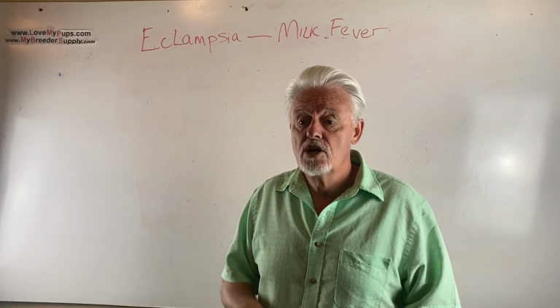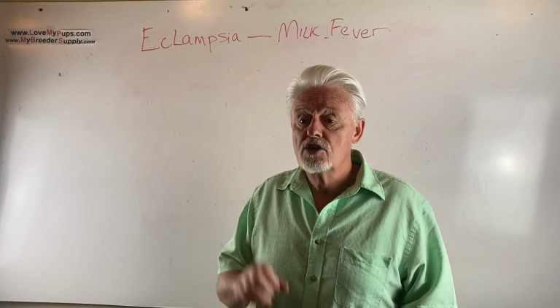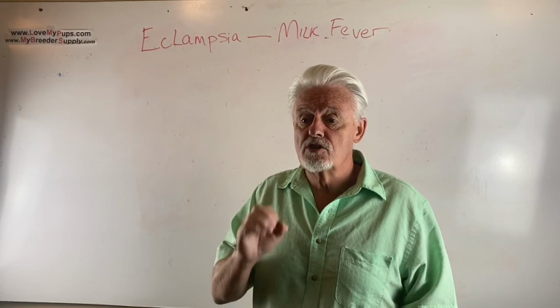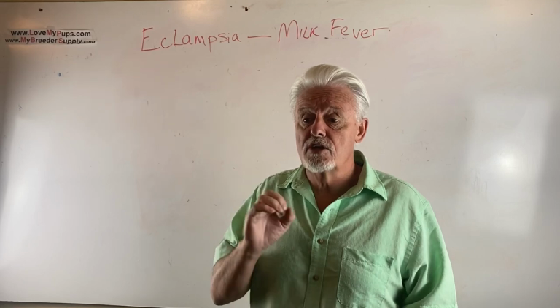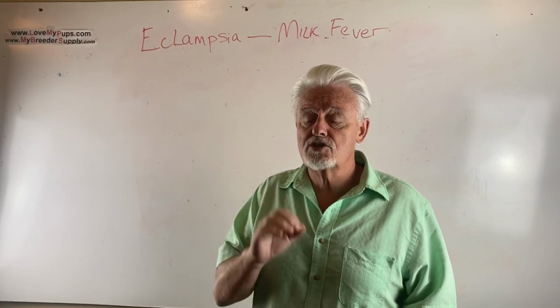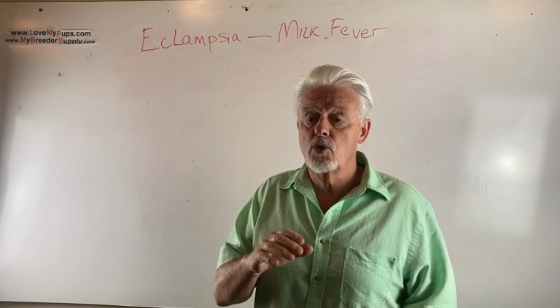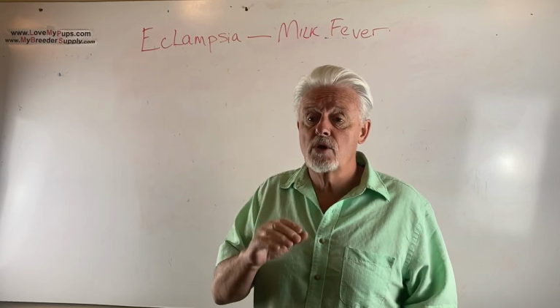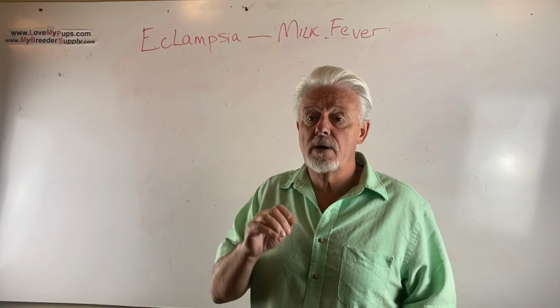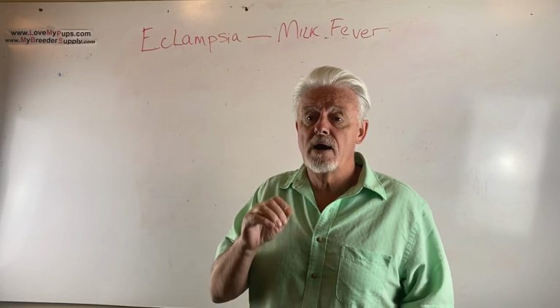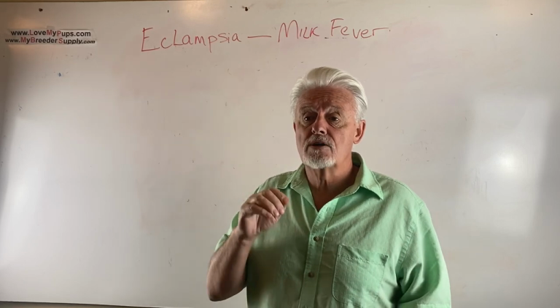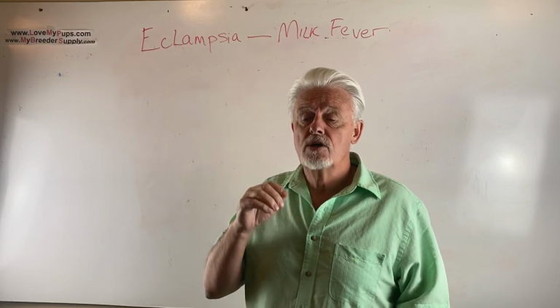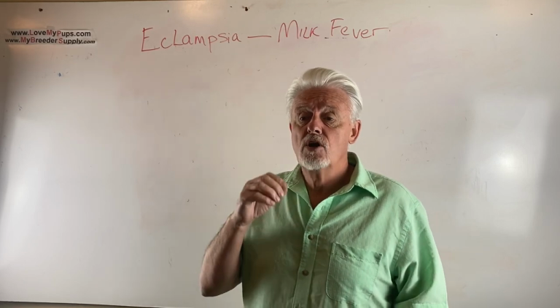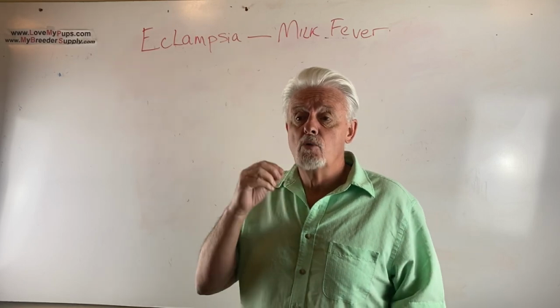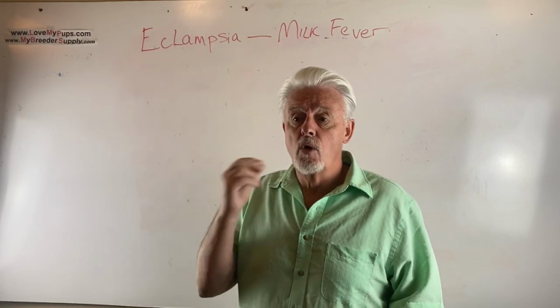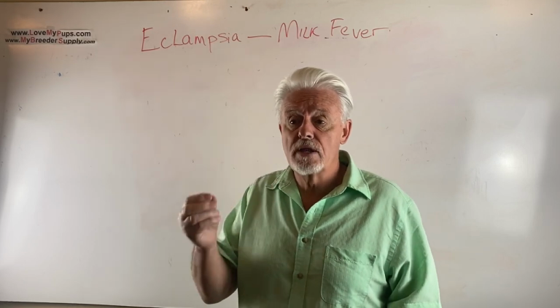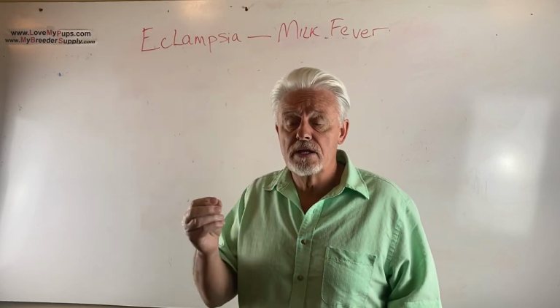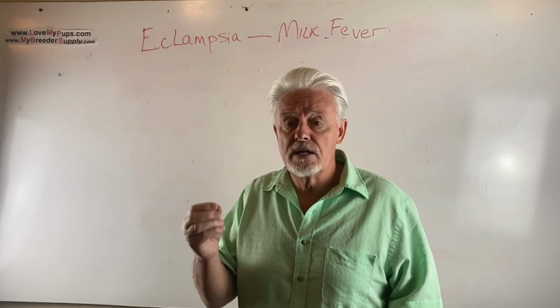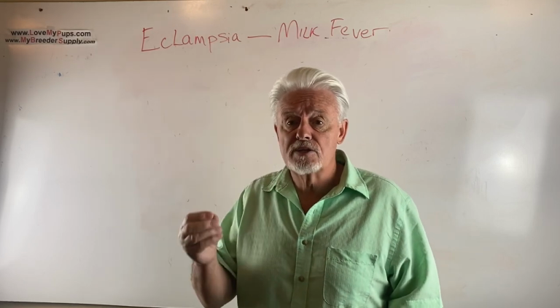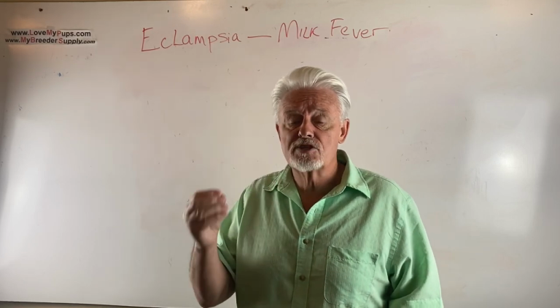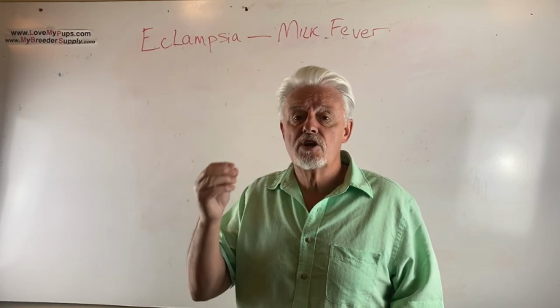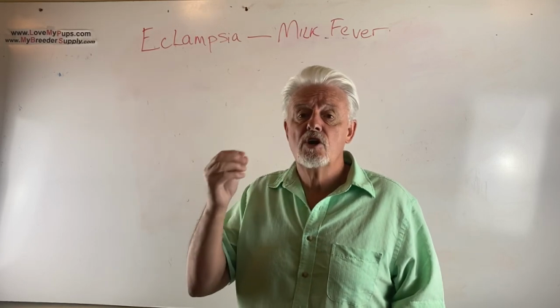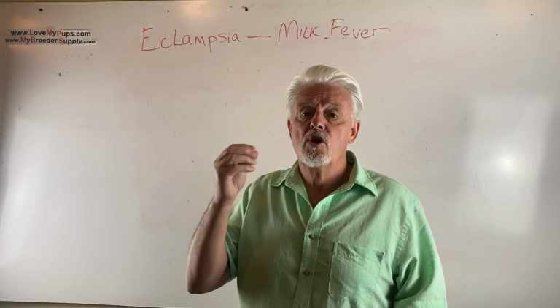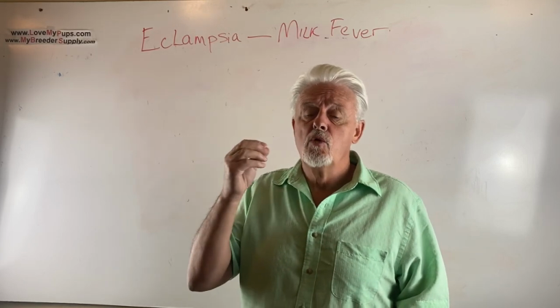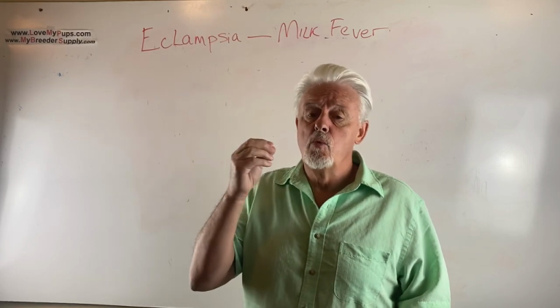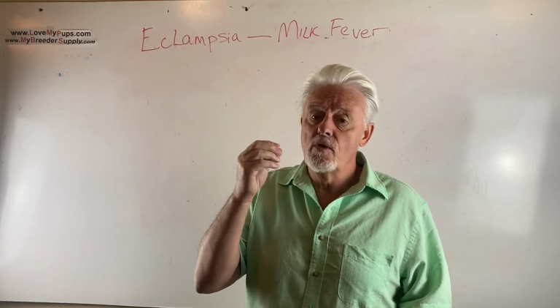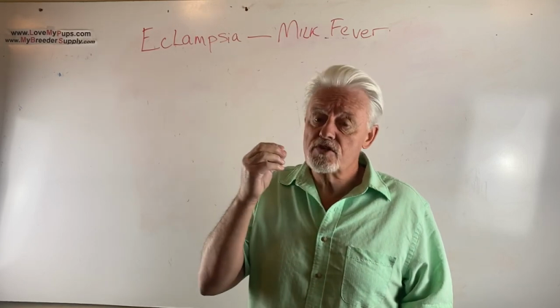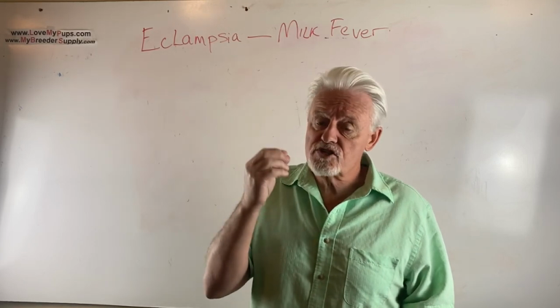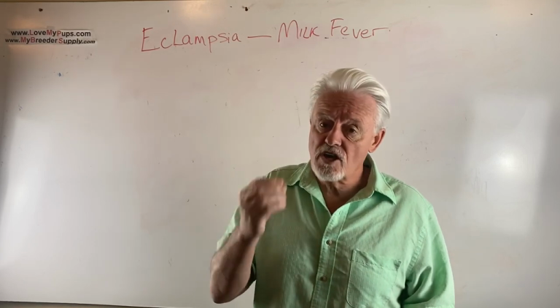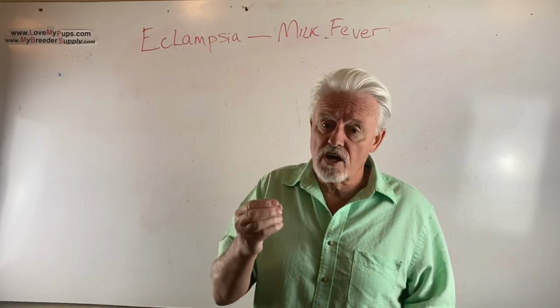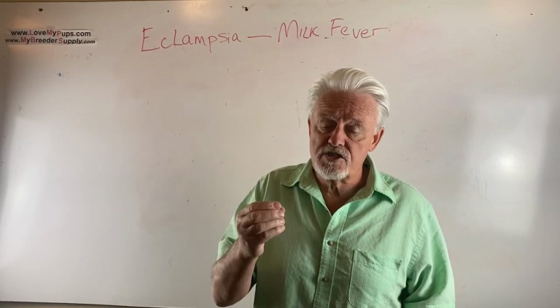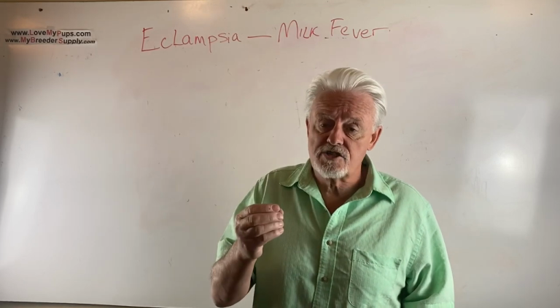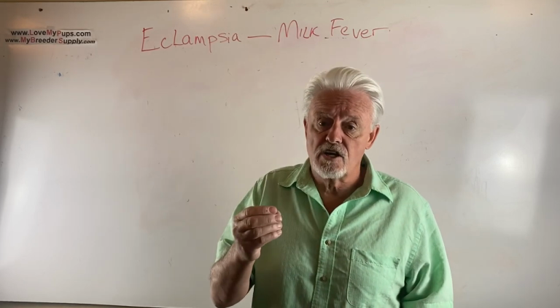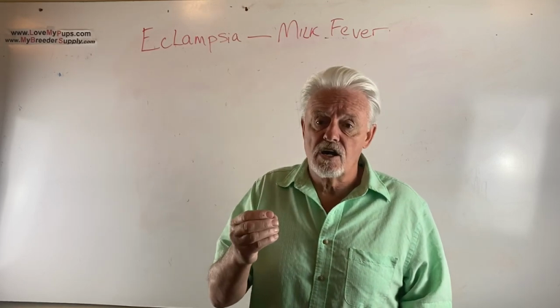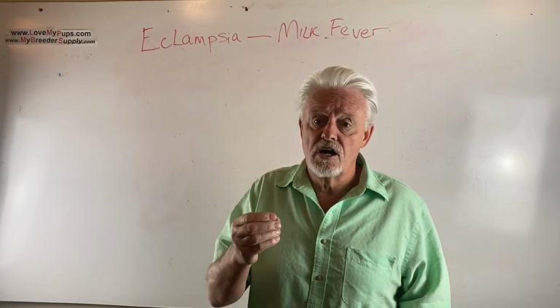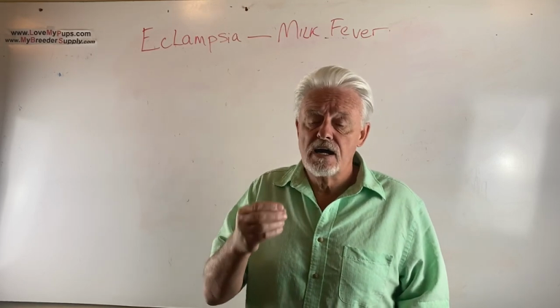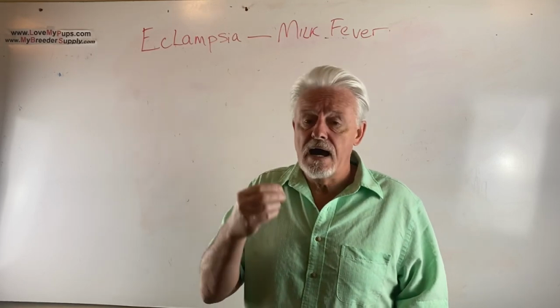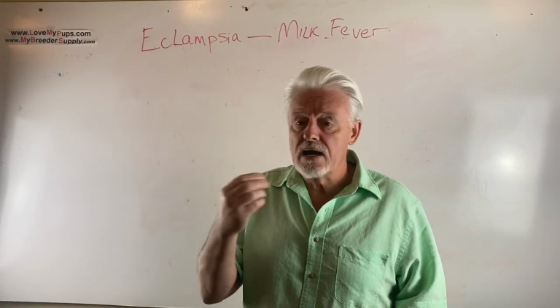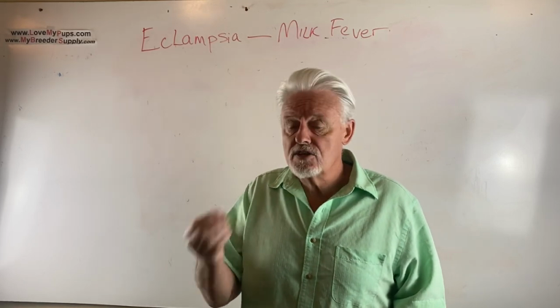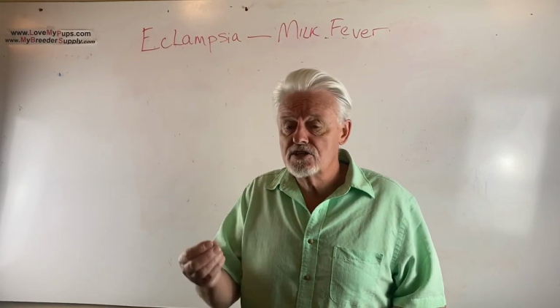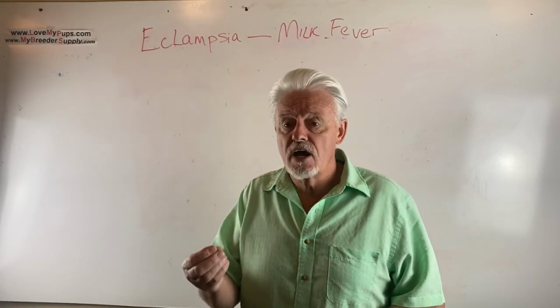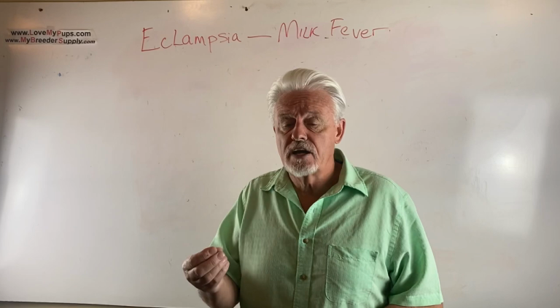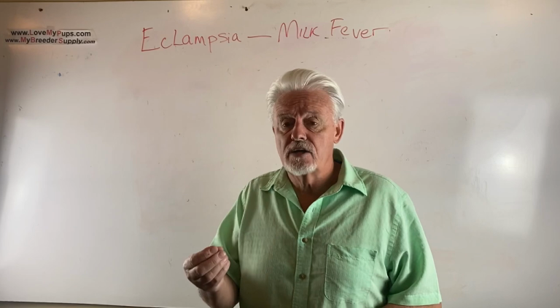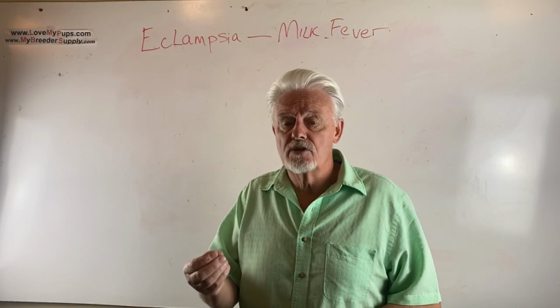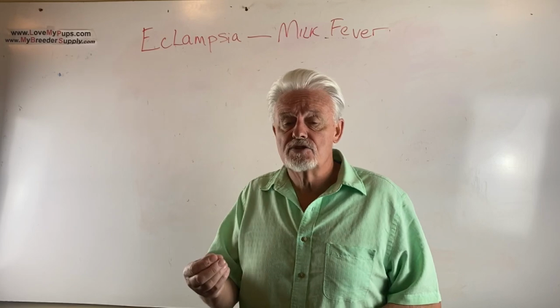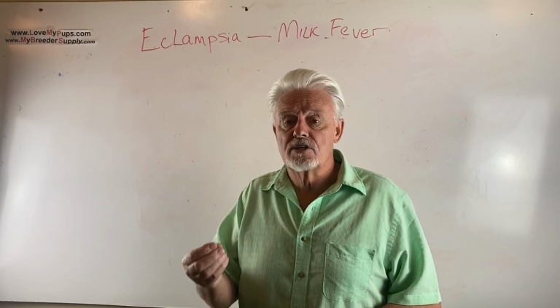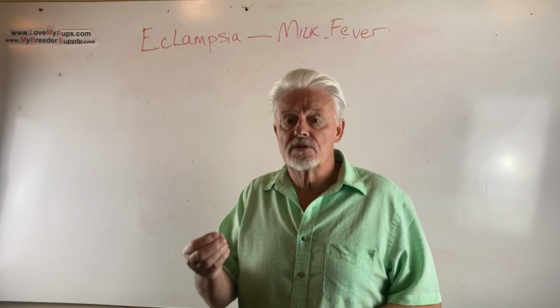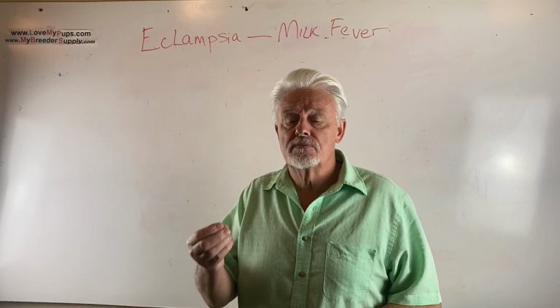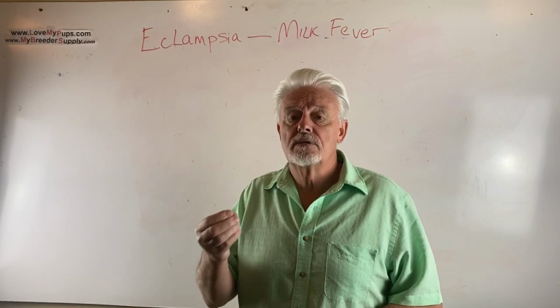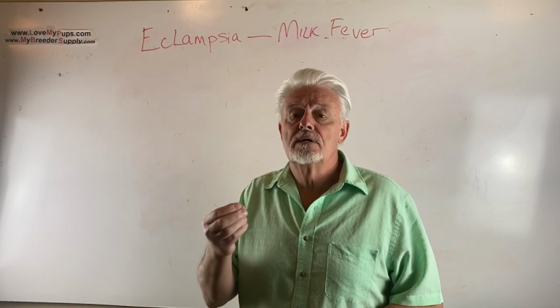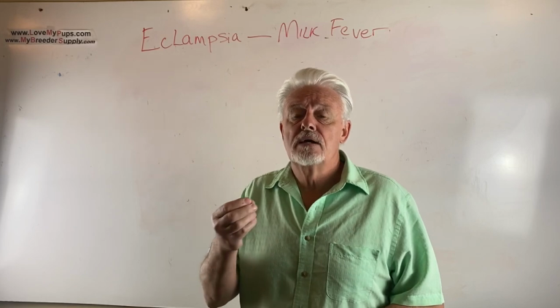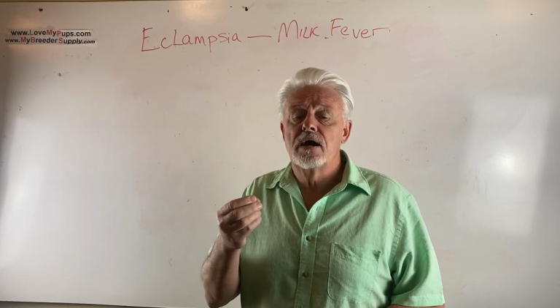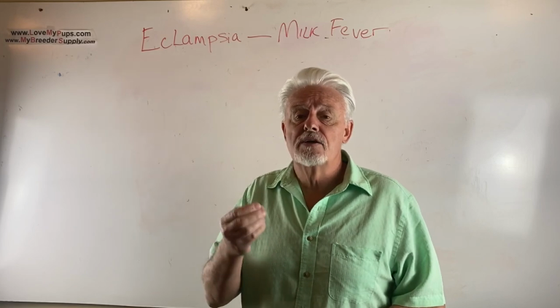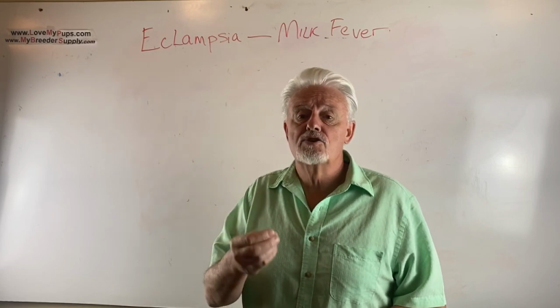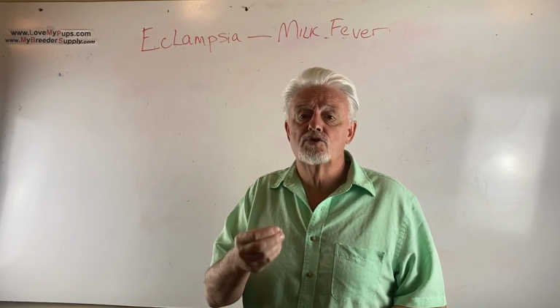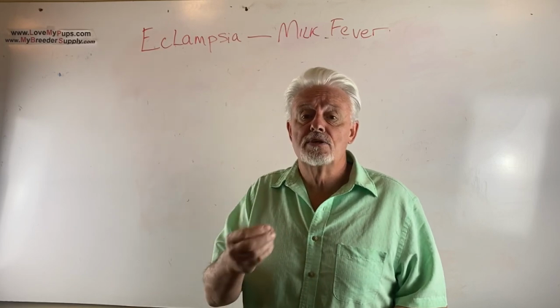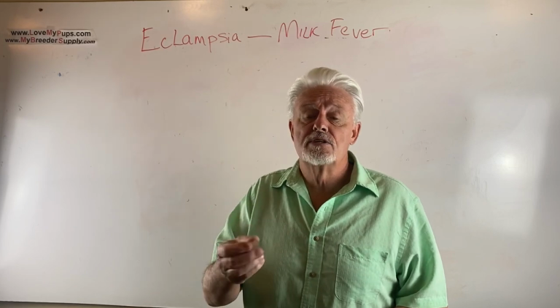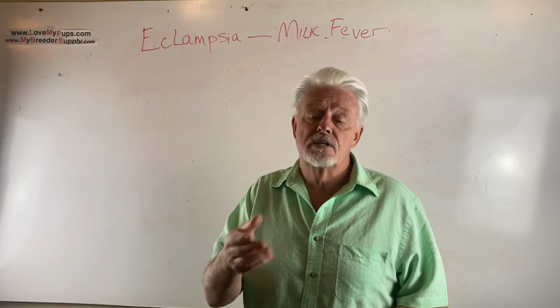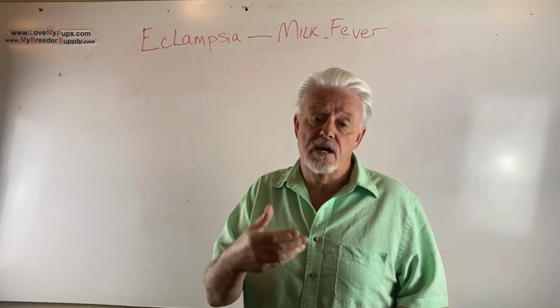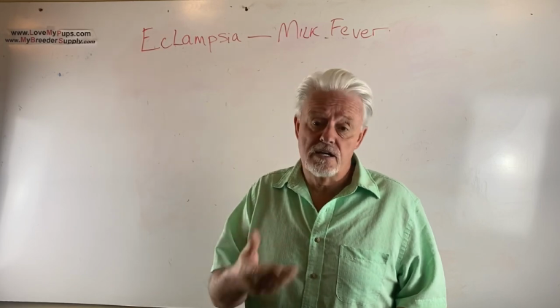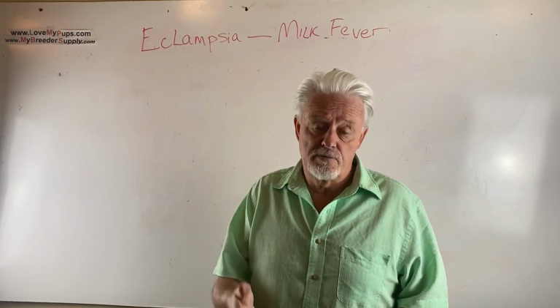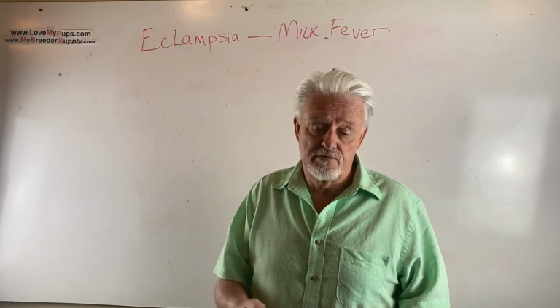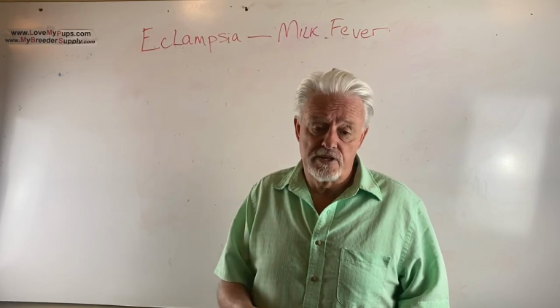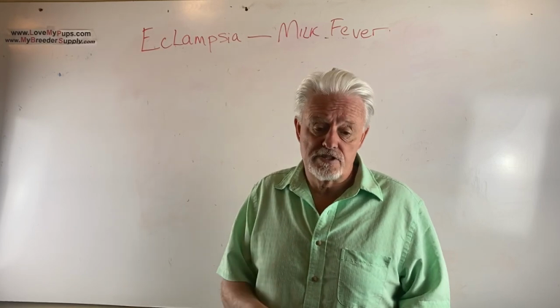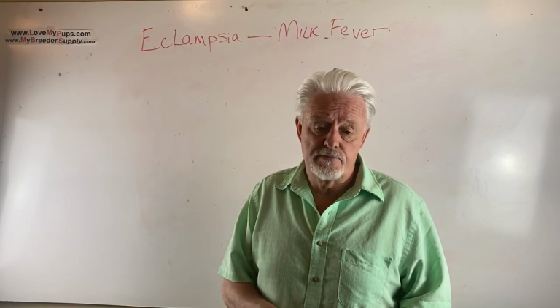So let's talk about what it is, what the signs are, how you diagnose it, how you treat it, and how you prevent it.